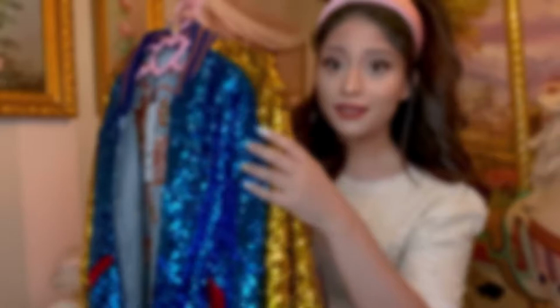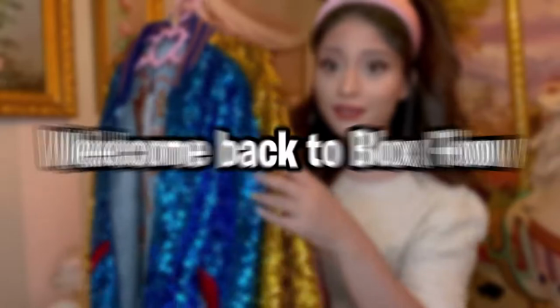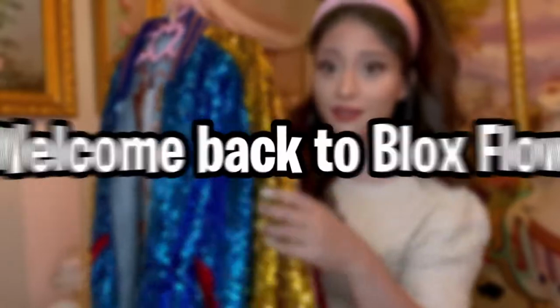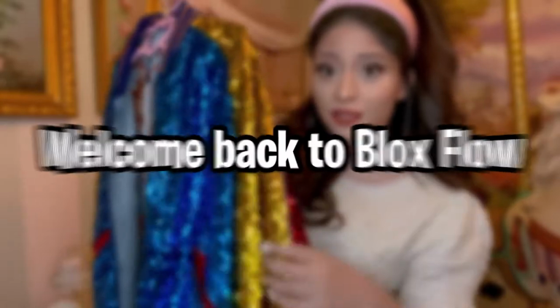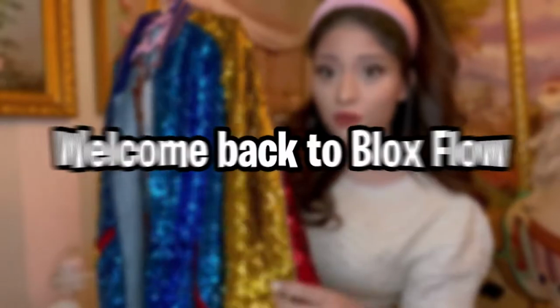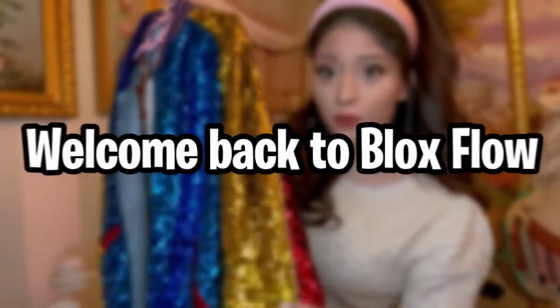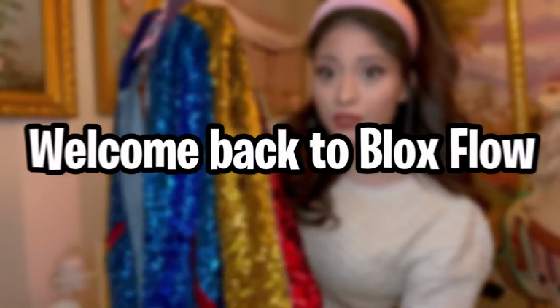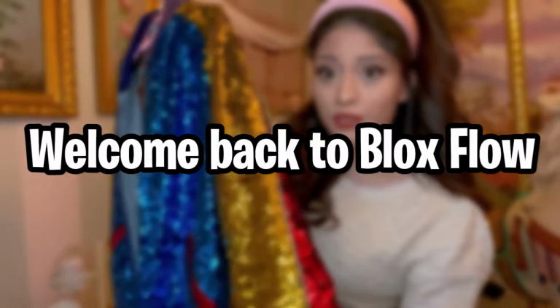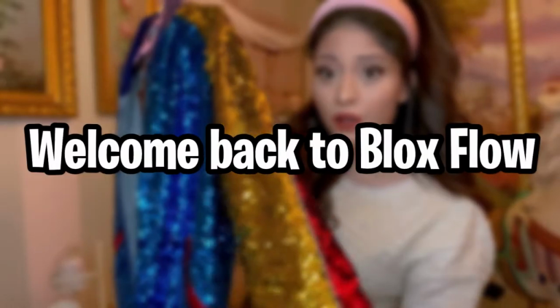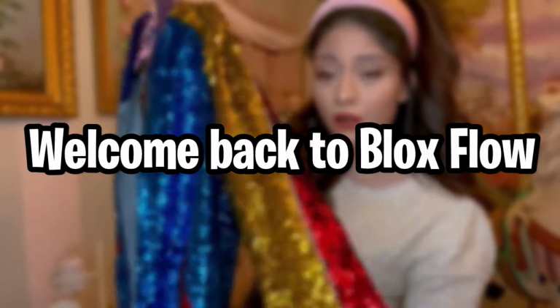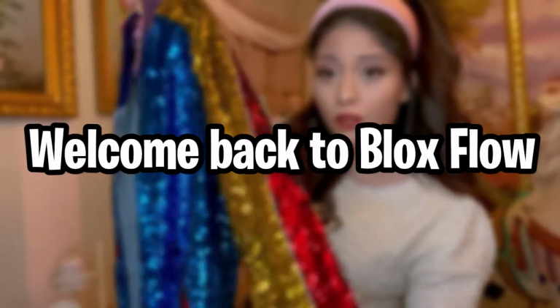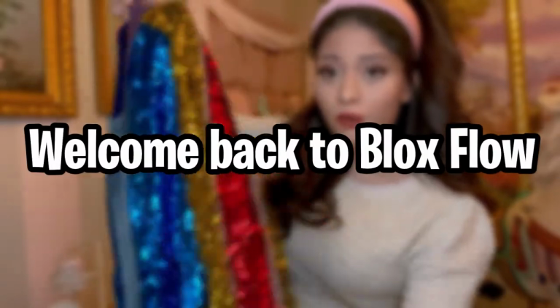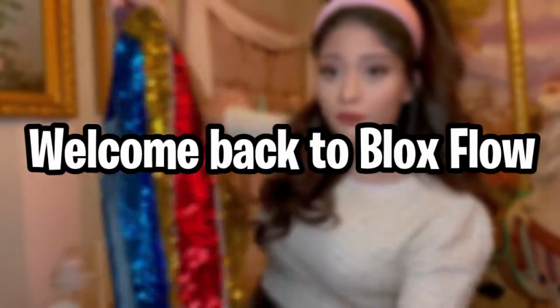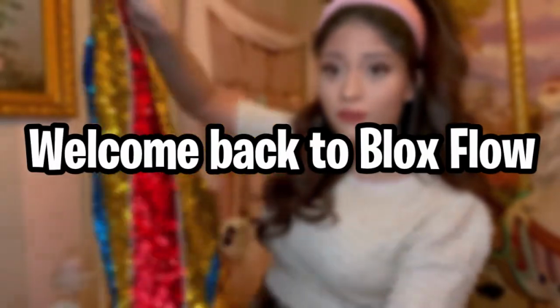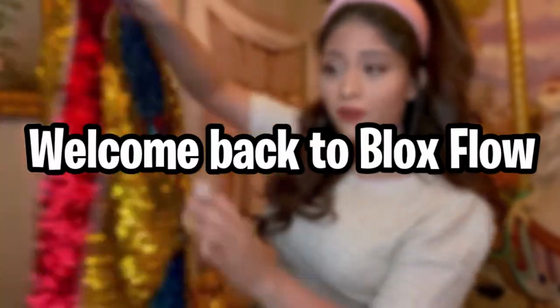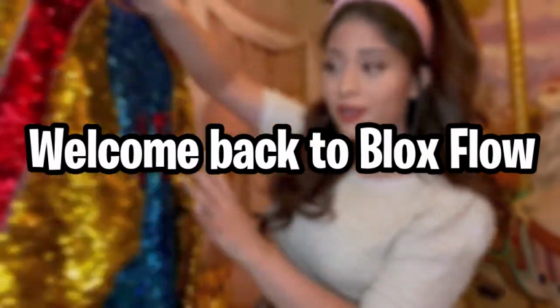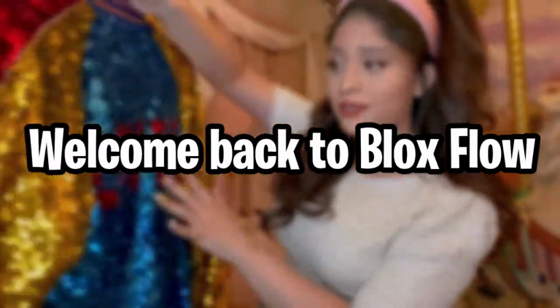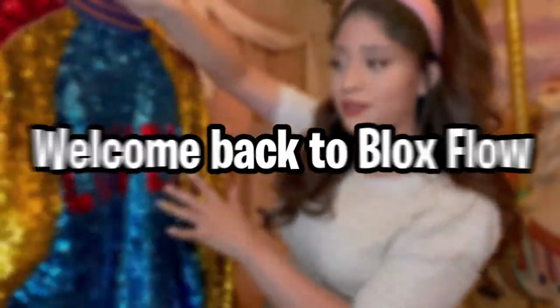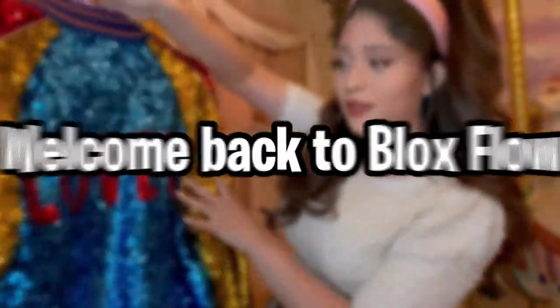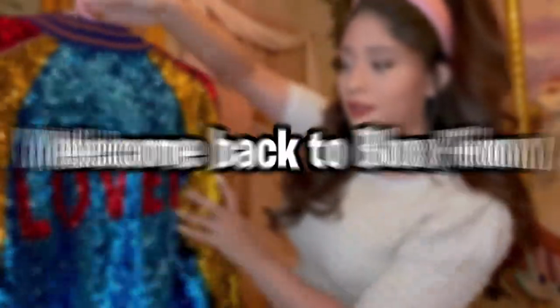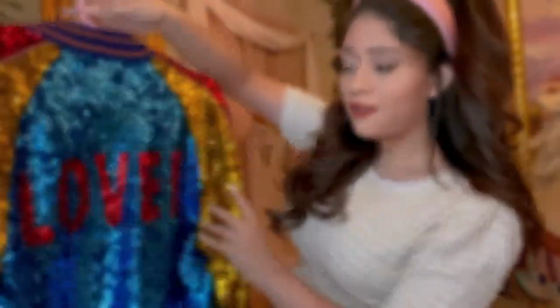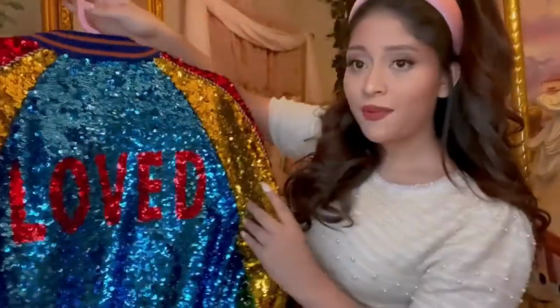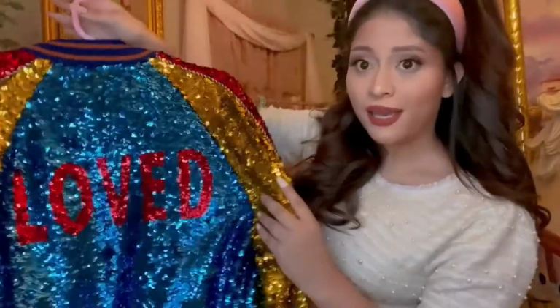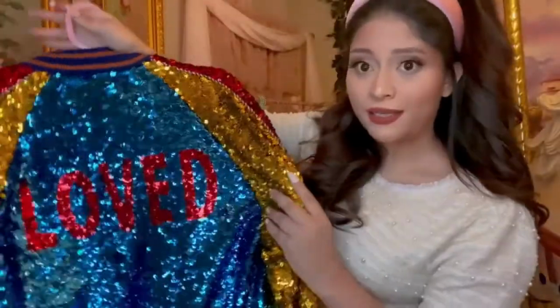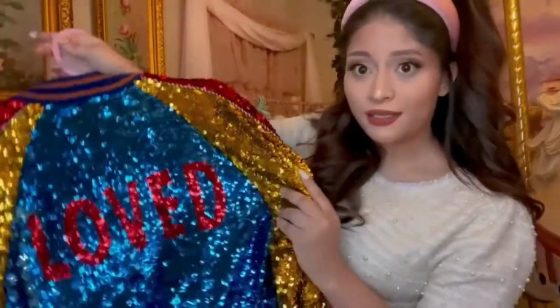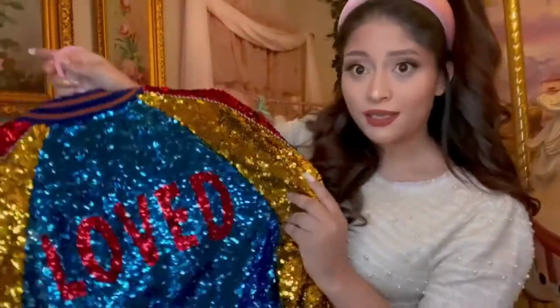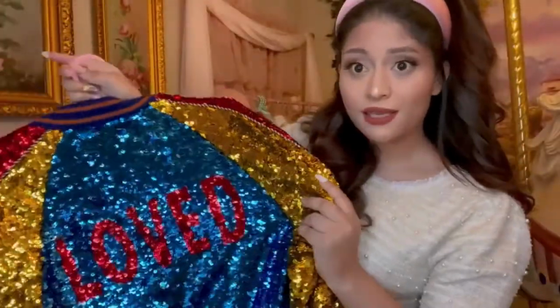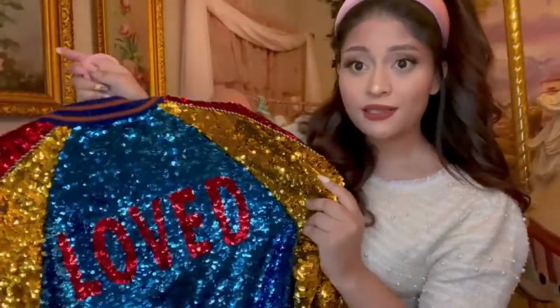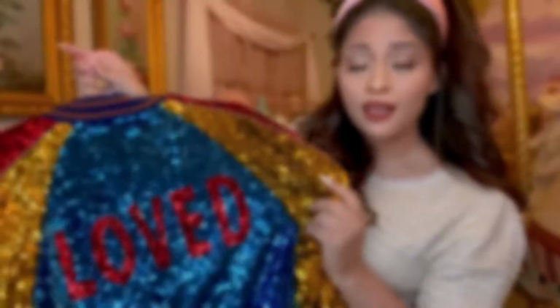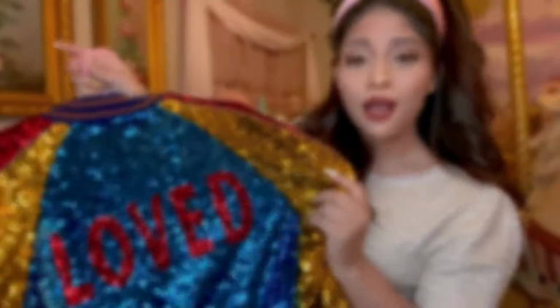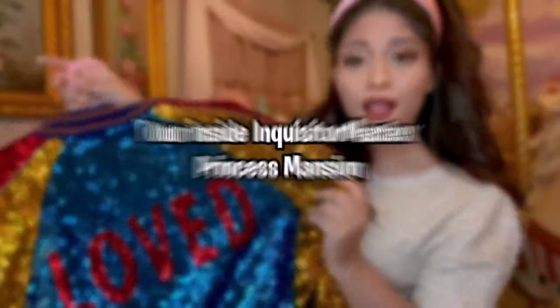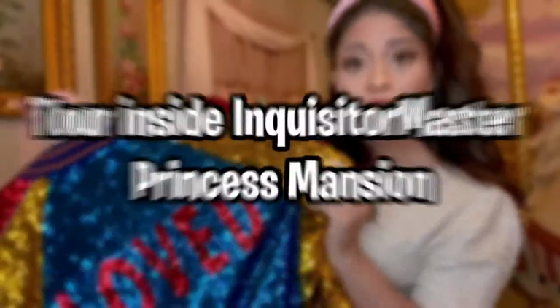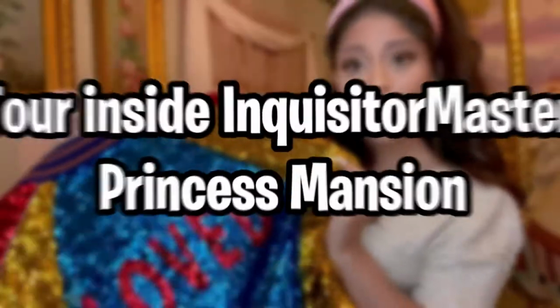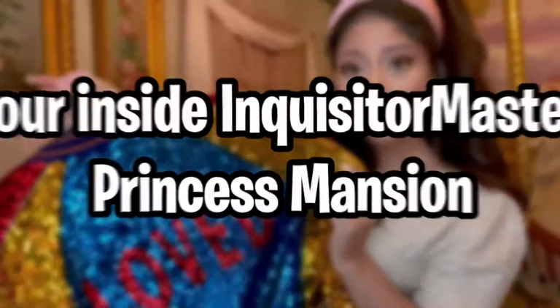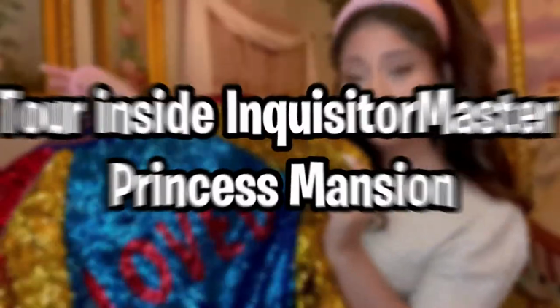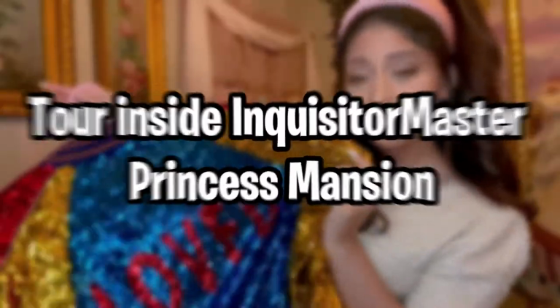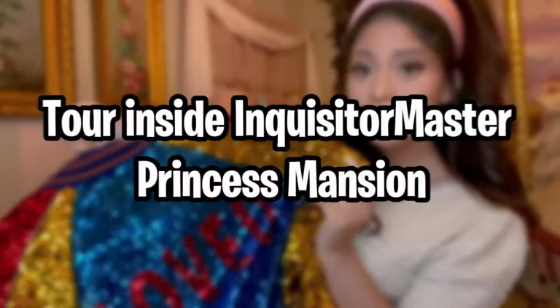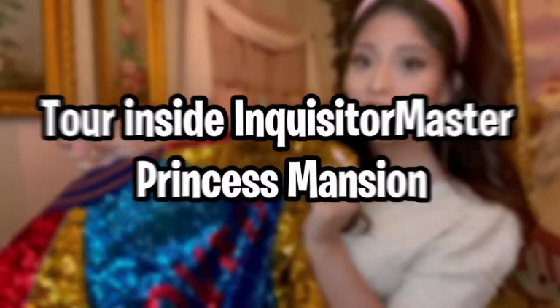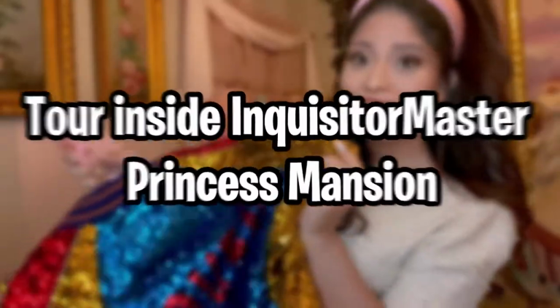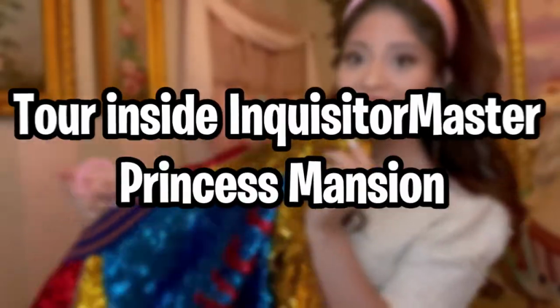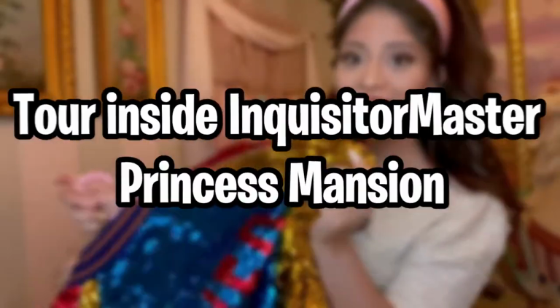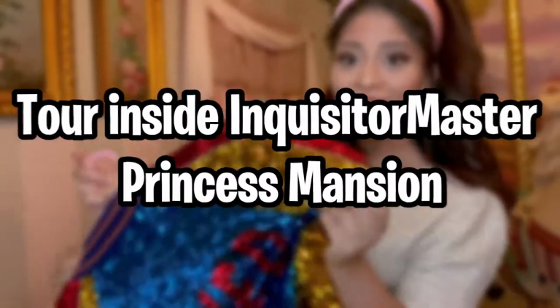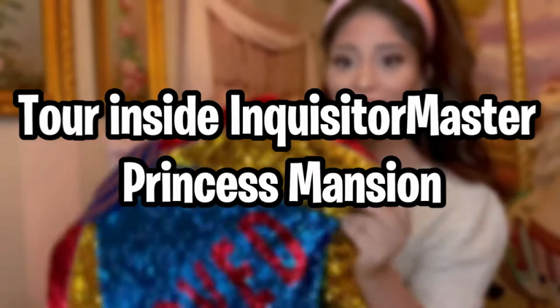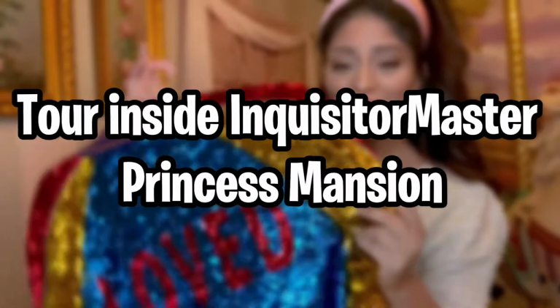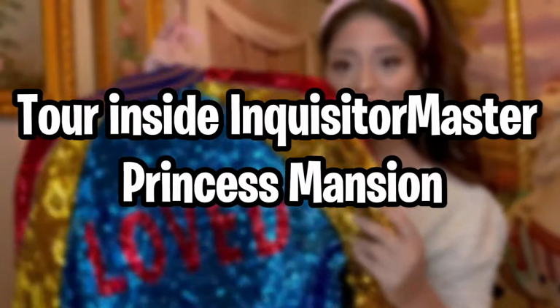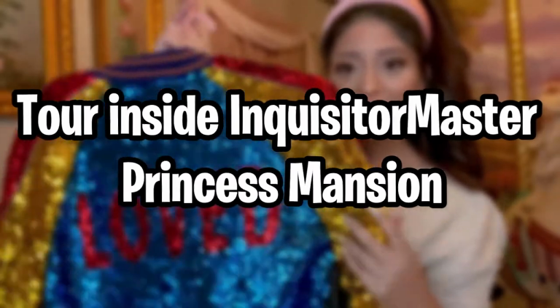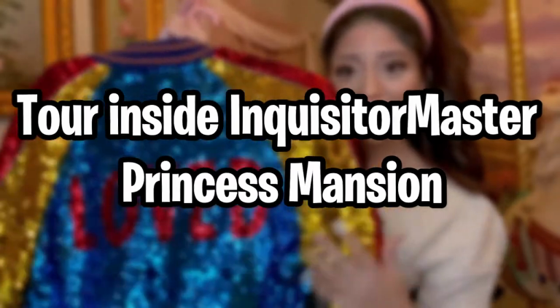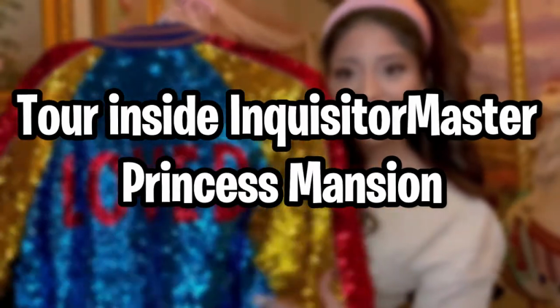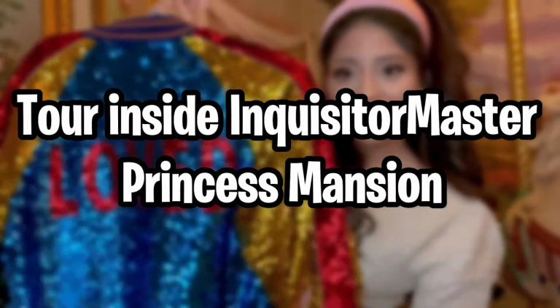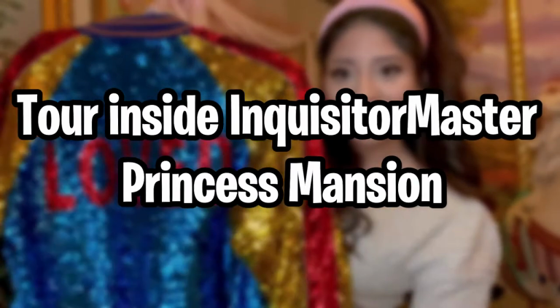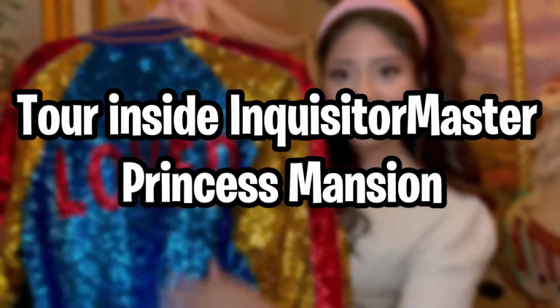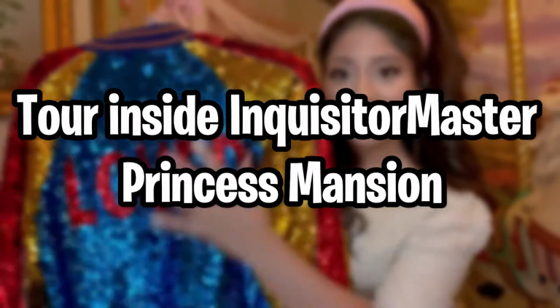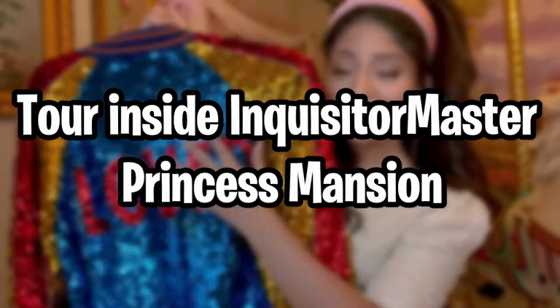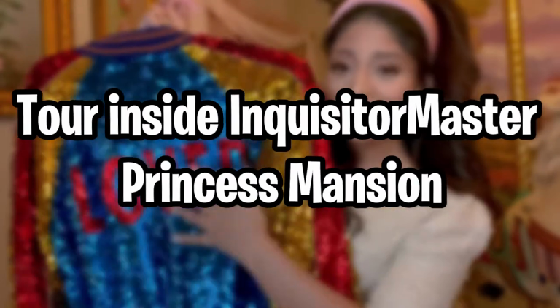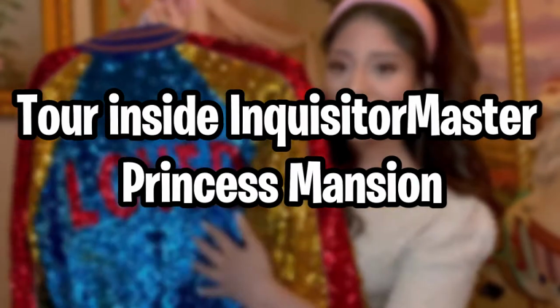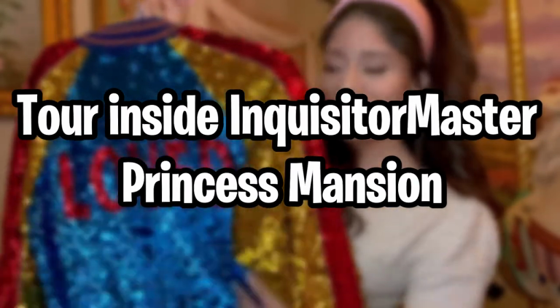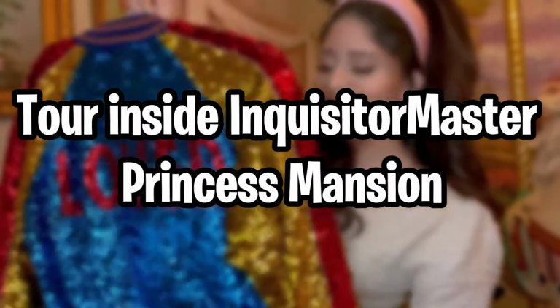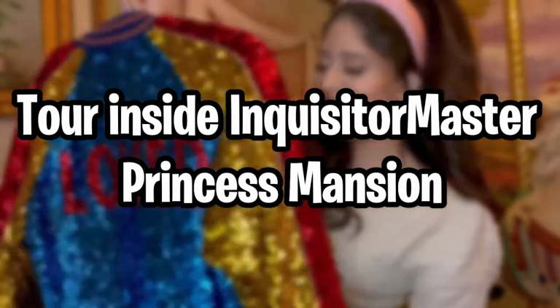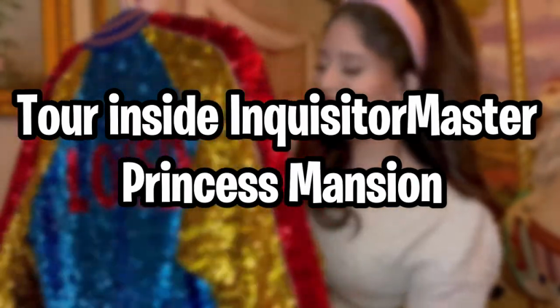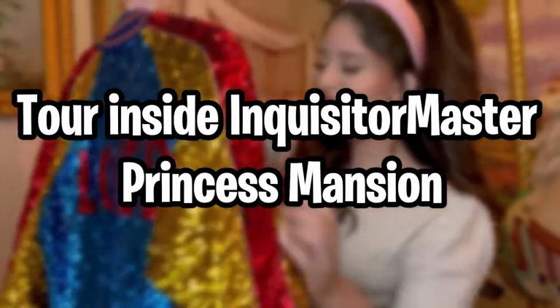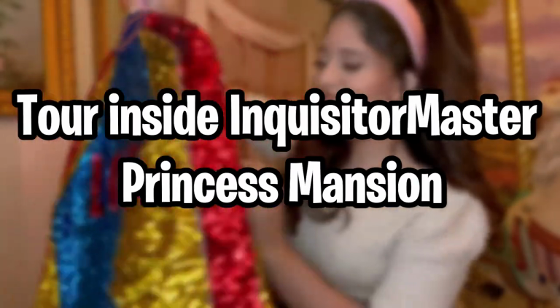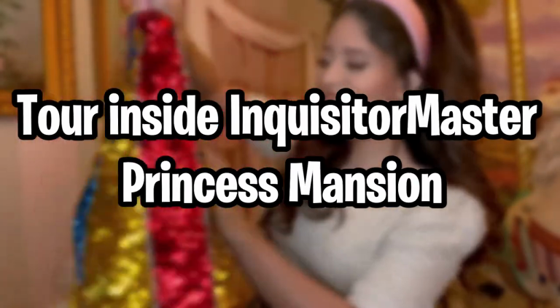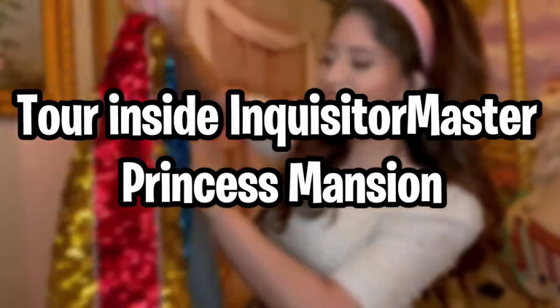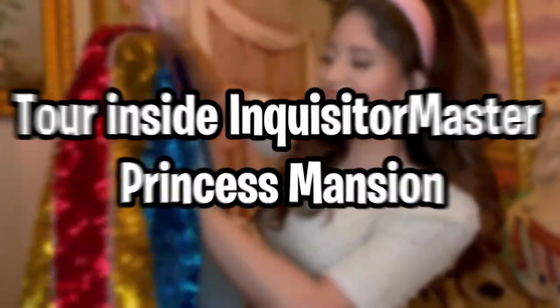Hey guys, what's up? Welcome back to Blocked Flow. Today I'll be covering a tour inside of the Inquisitor Master's Princess Mansion. Let's get into the video.